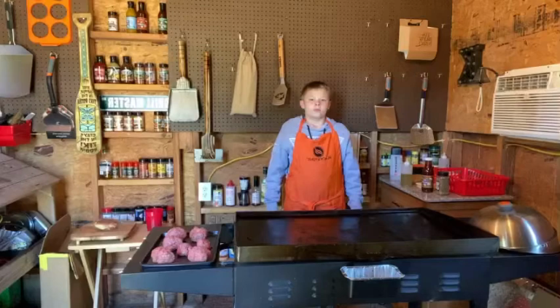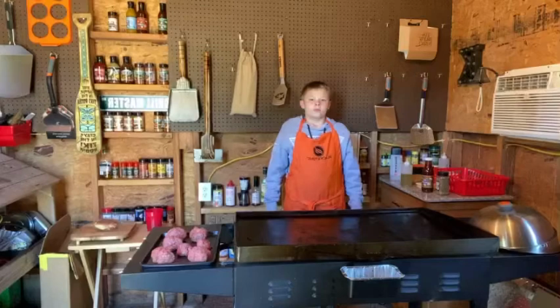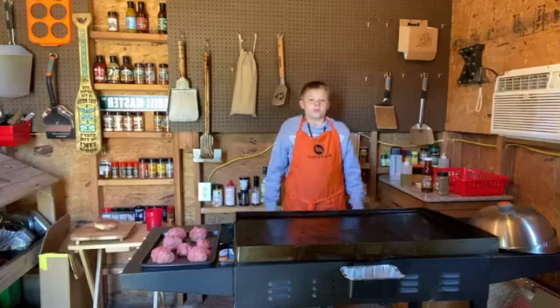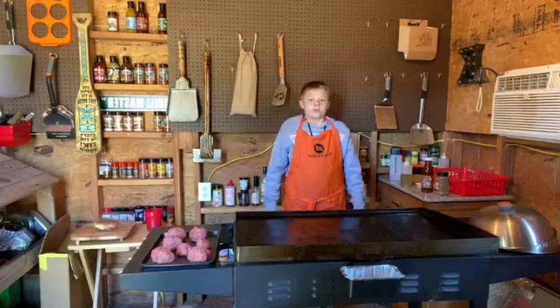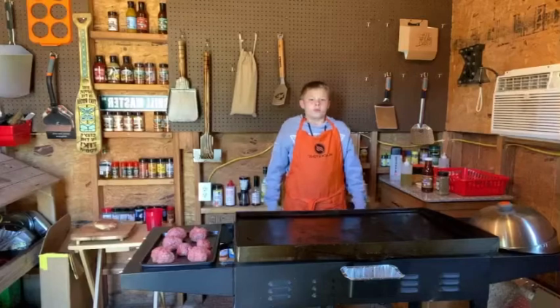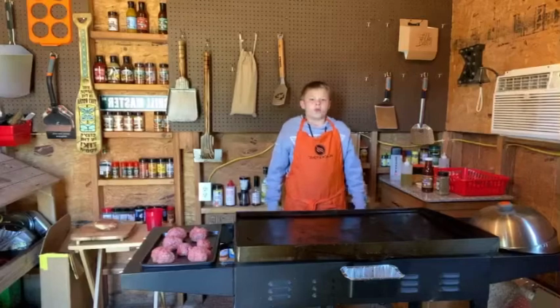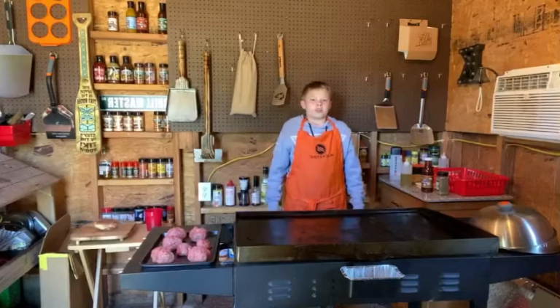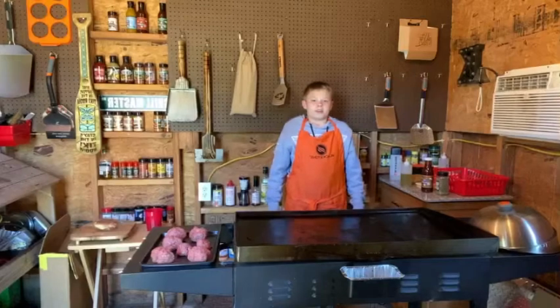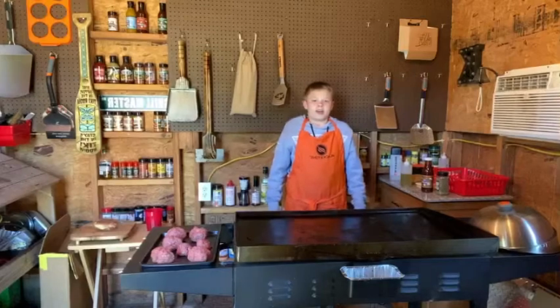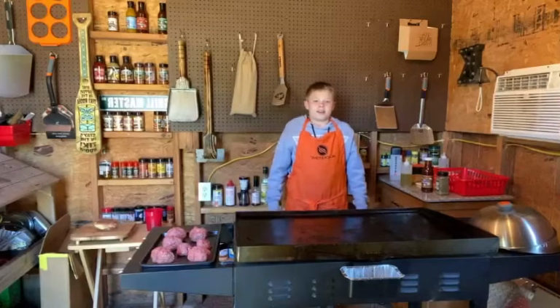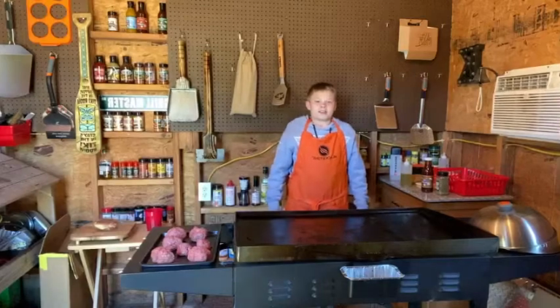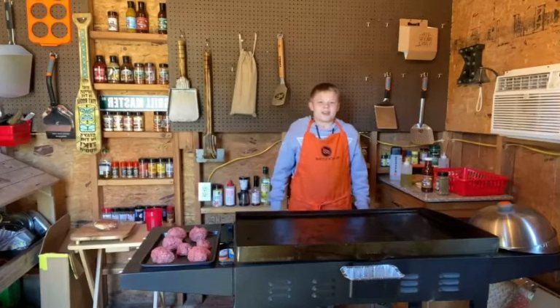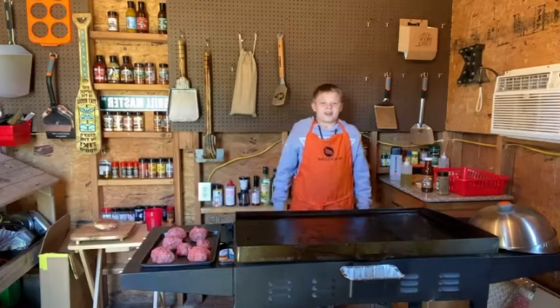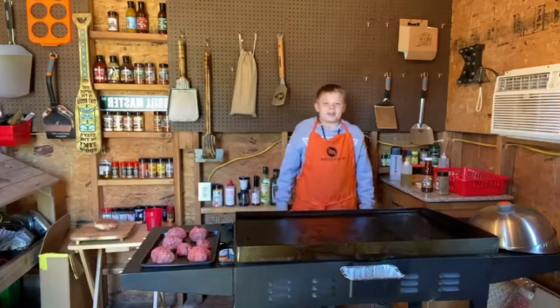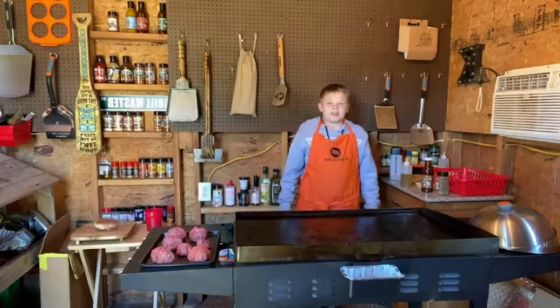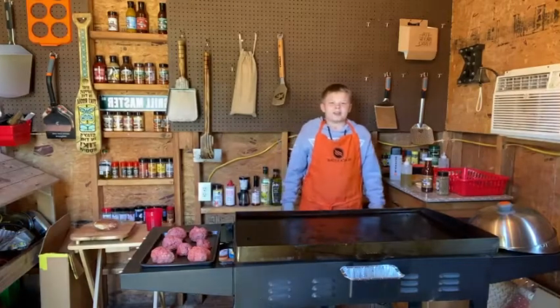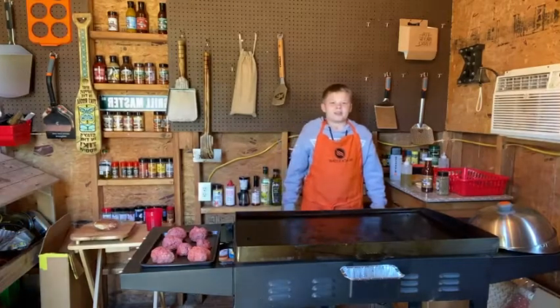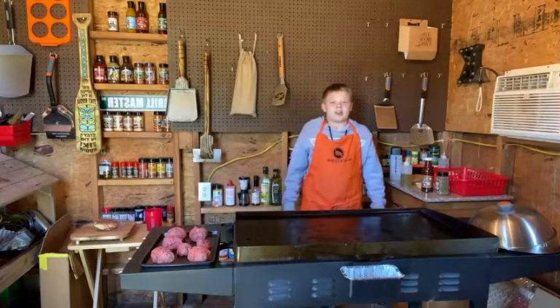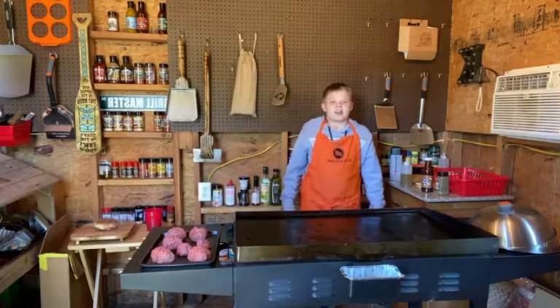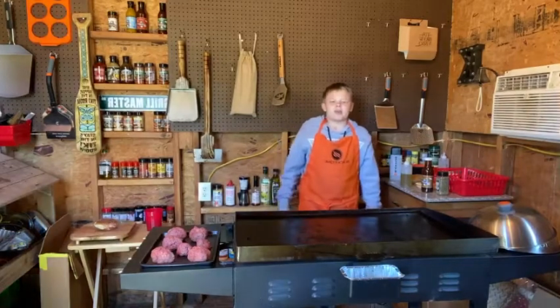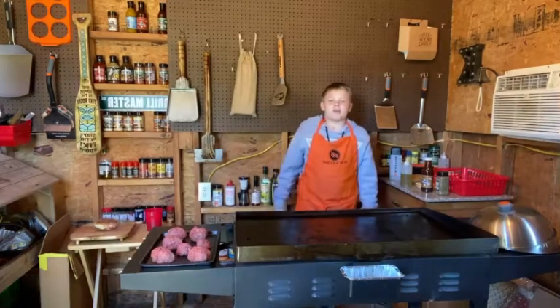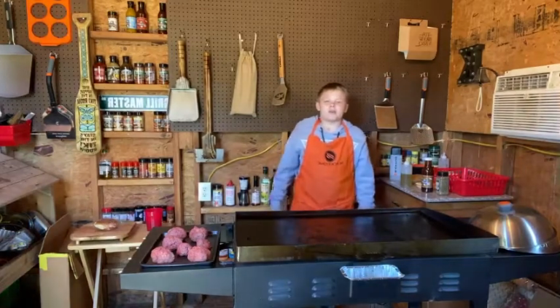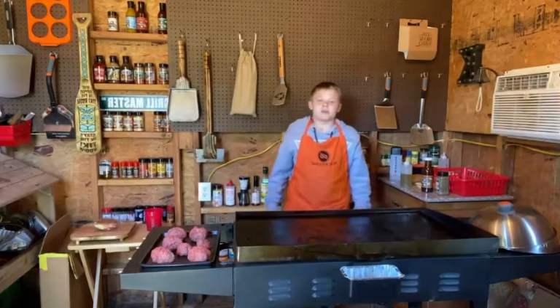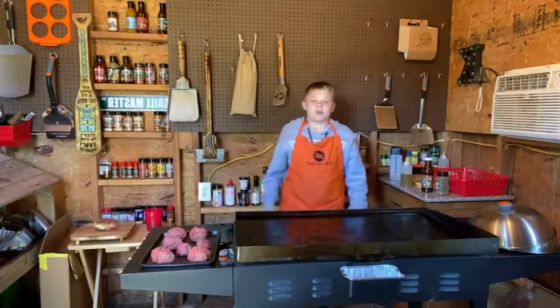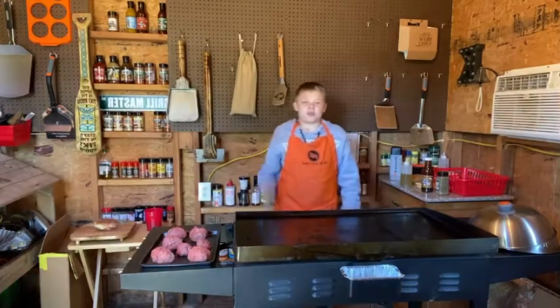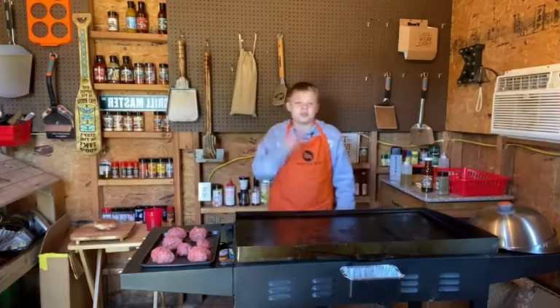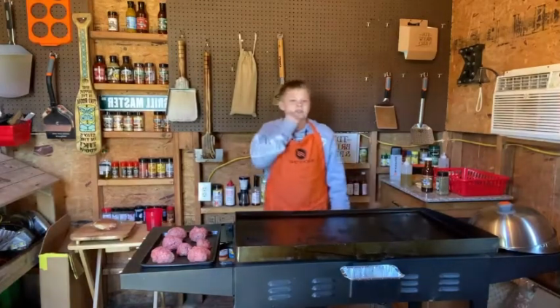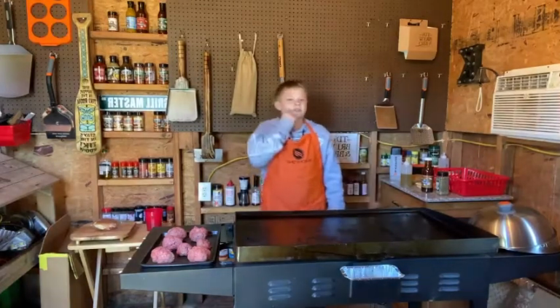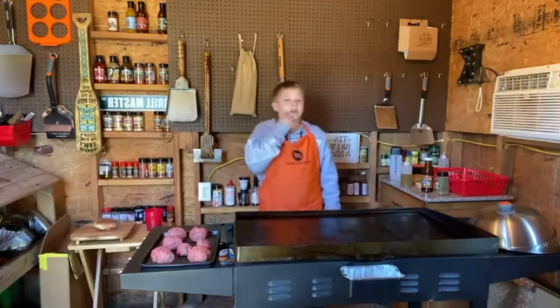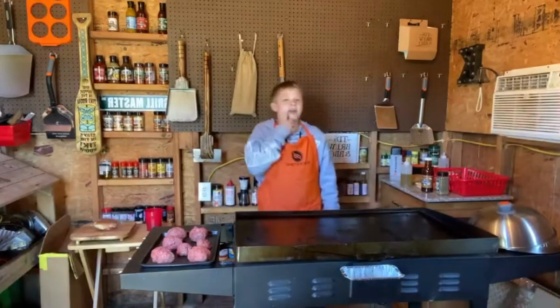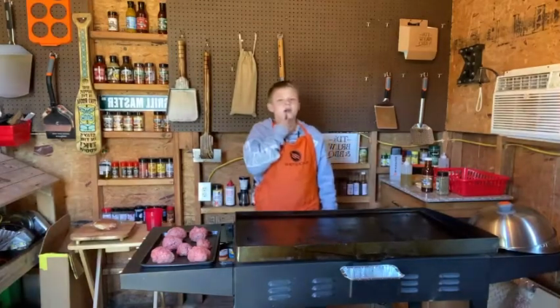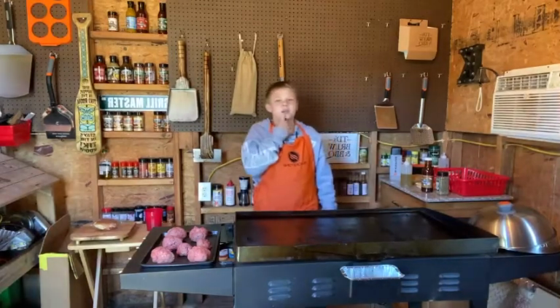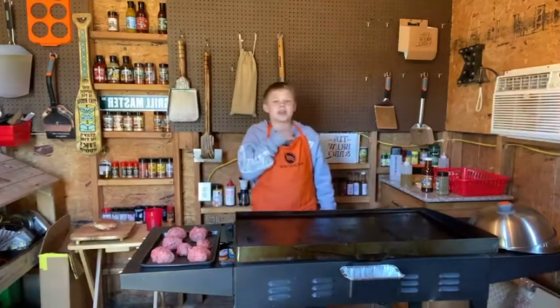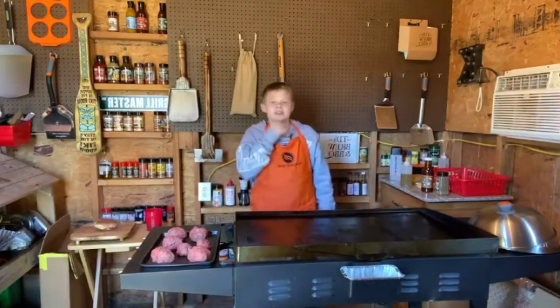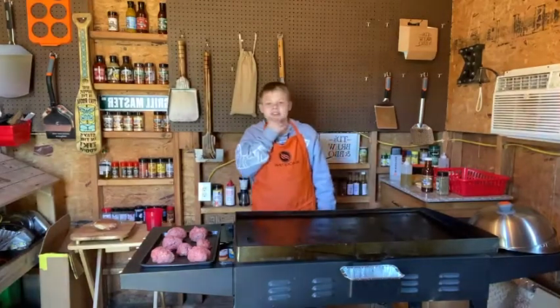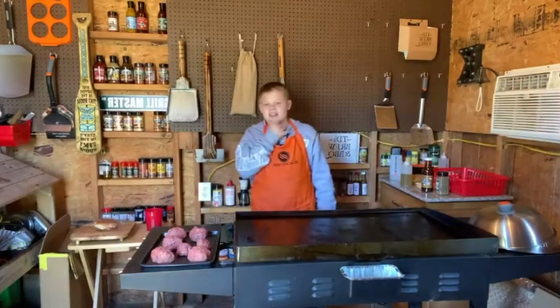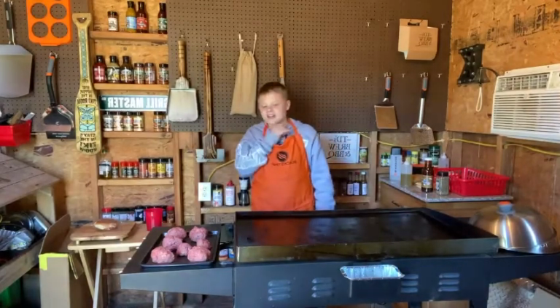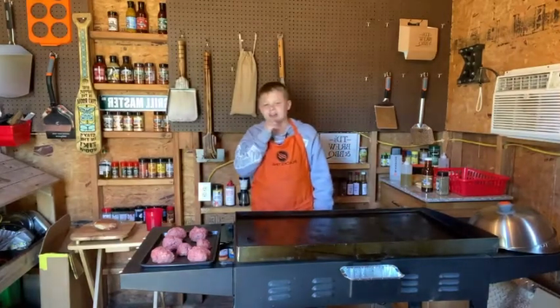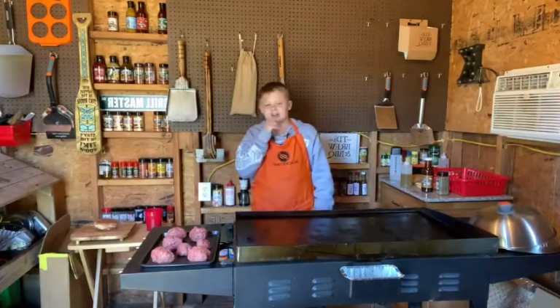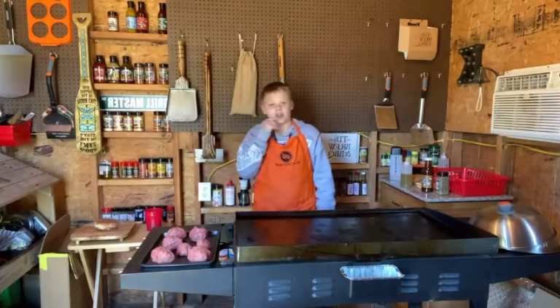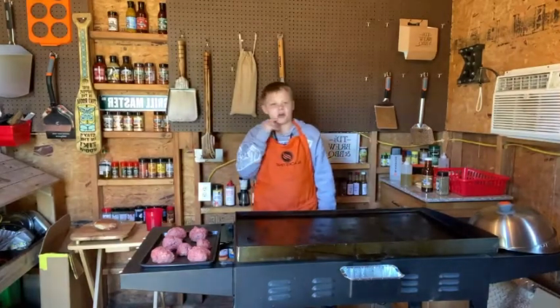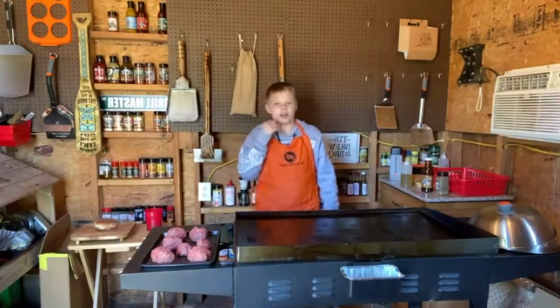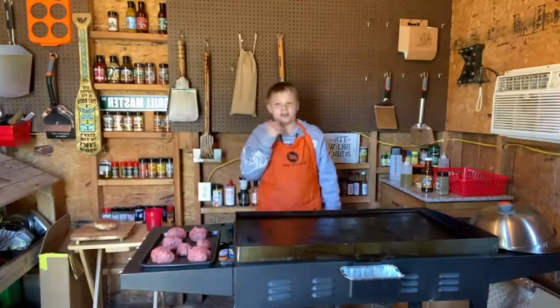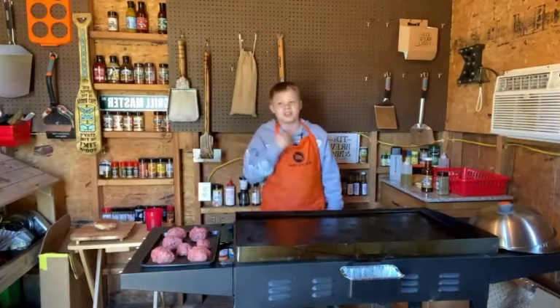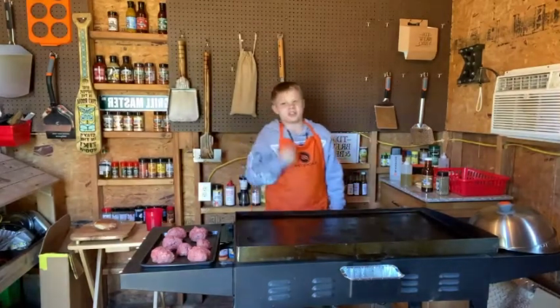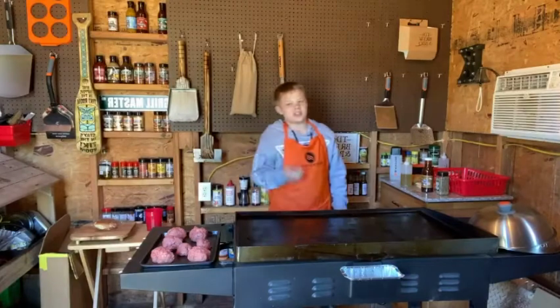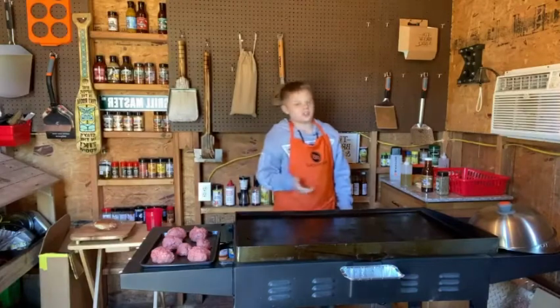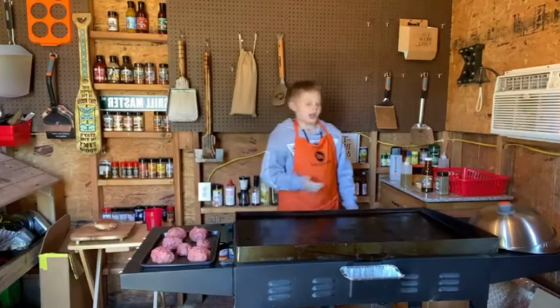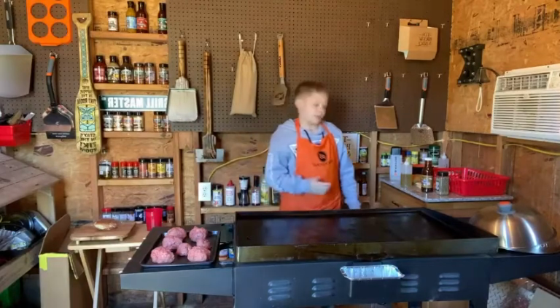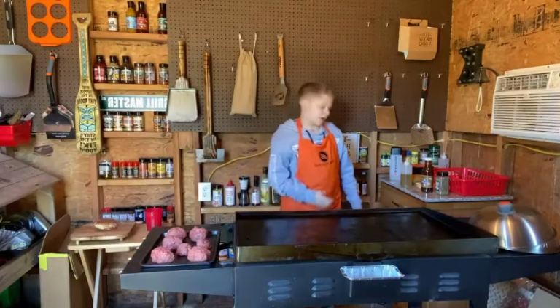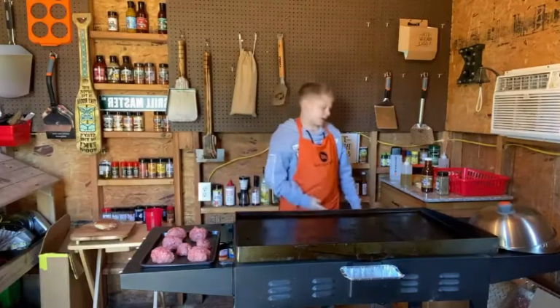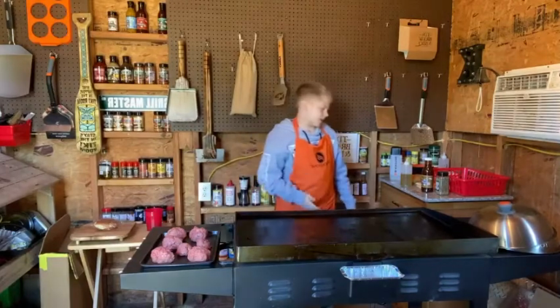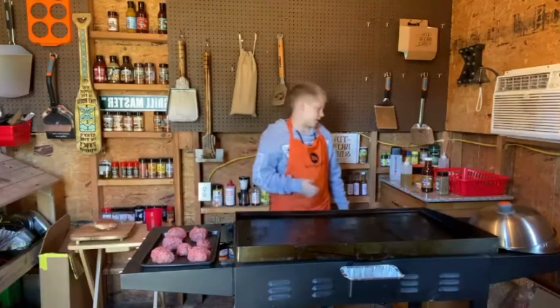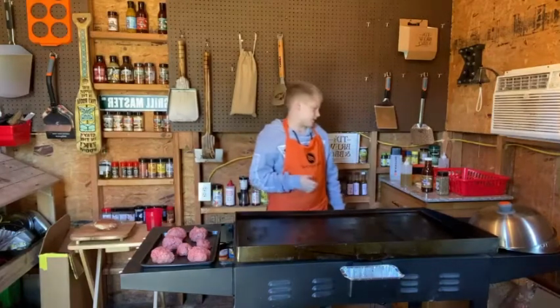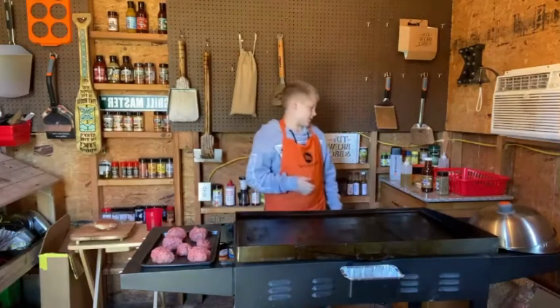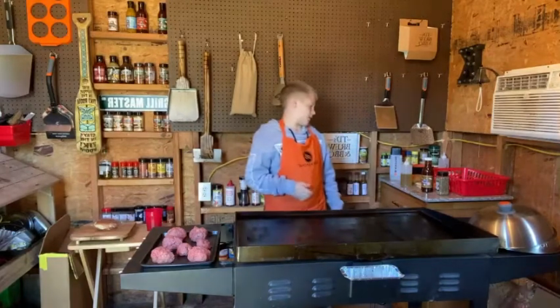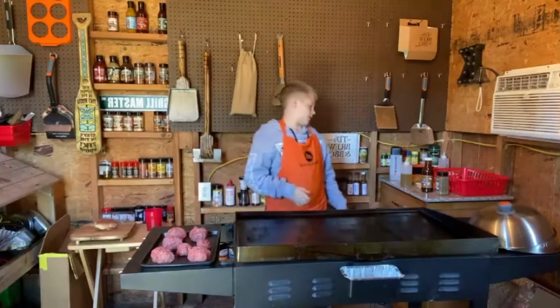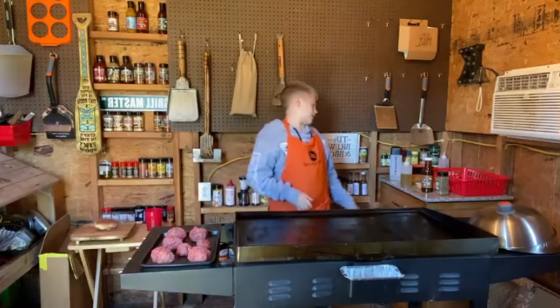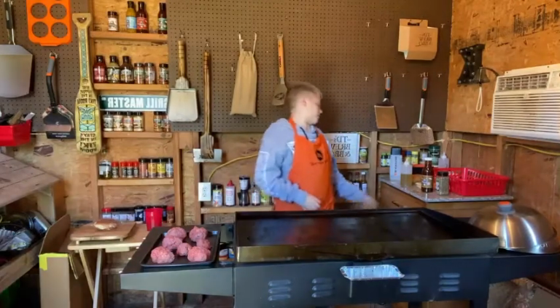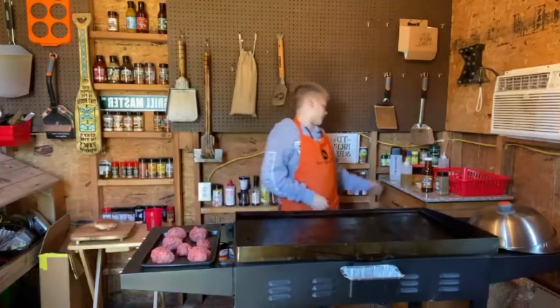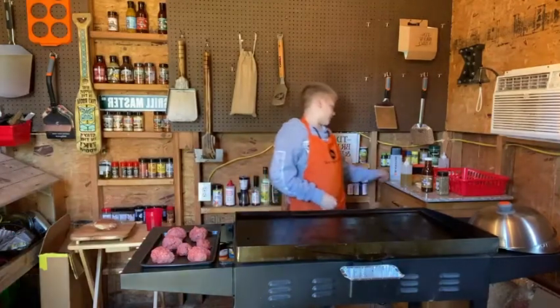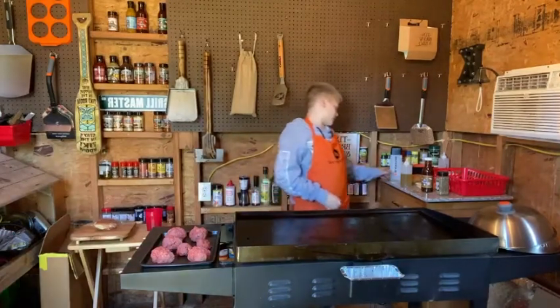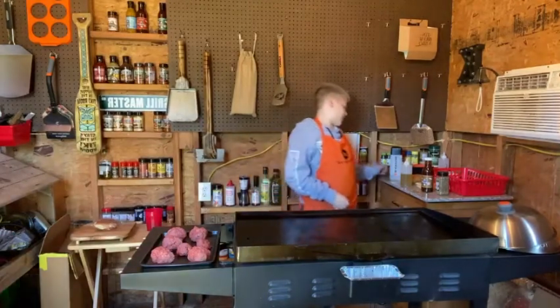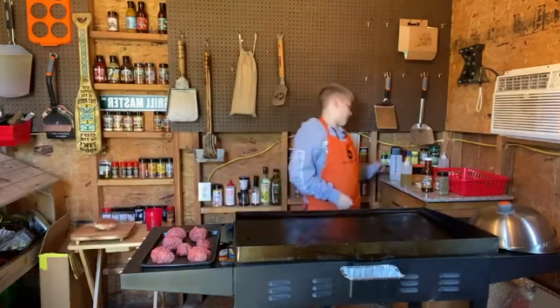What's up guys? Caden here. Today we are making Frito Banditos. I watched CJ make these. Let's get started.